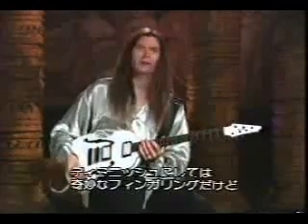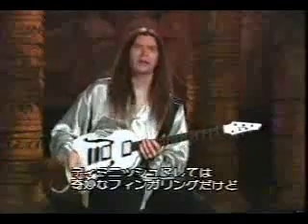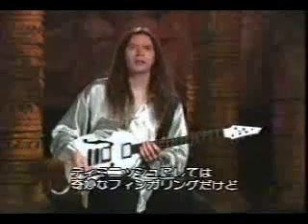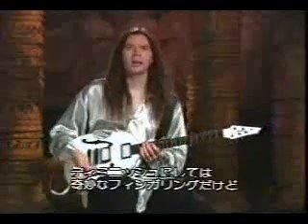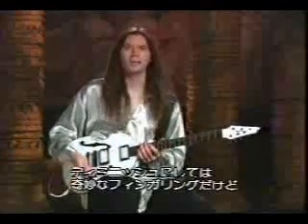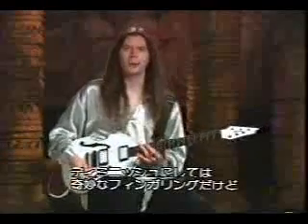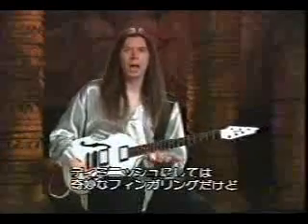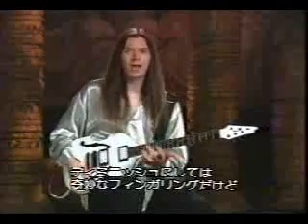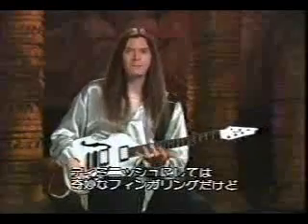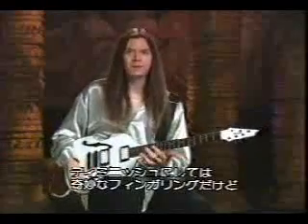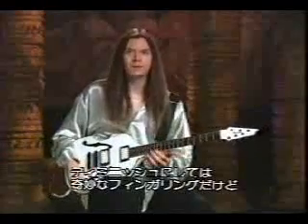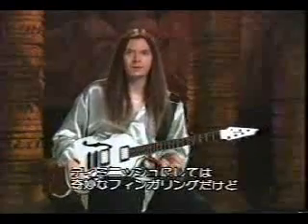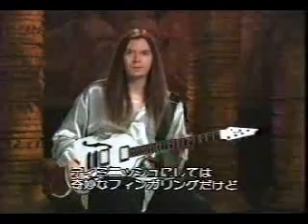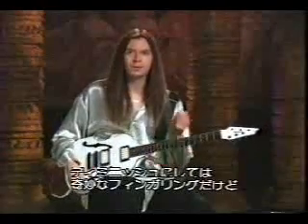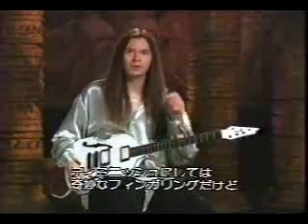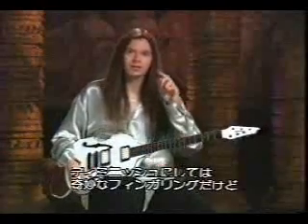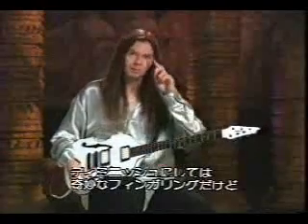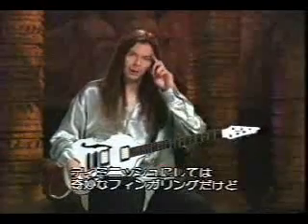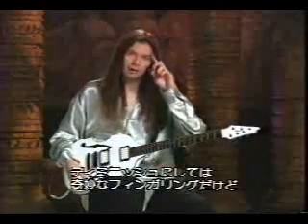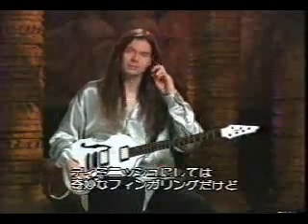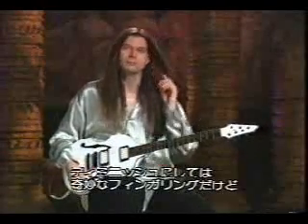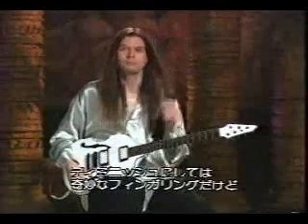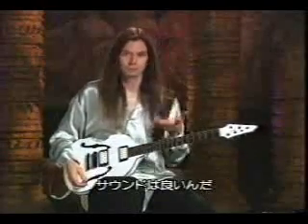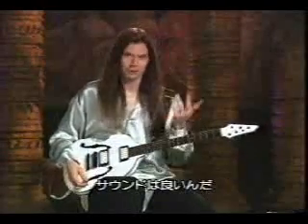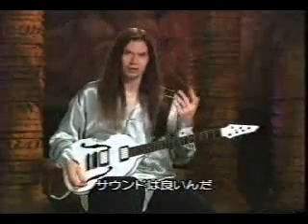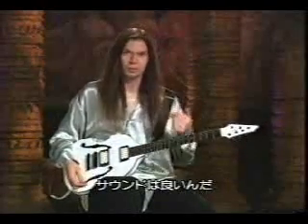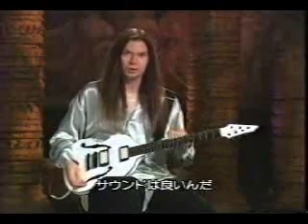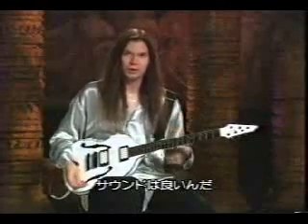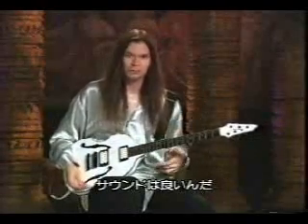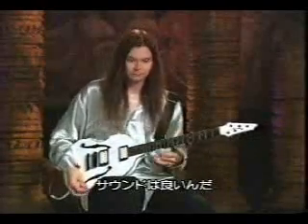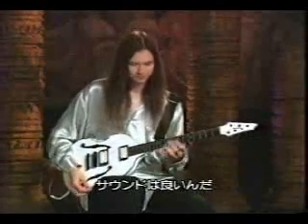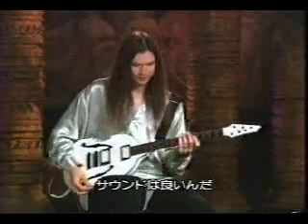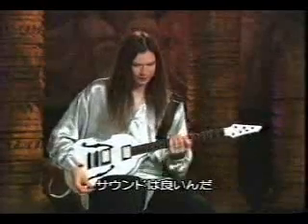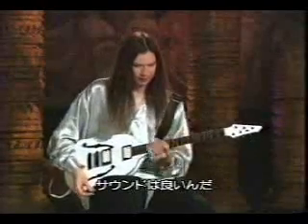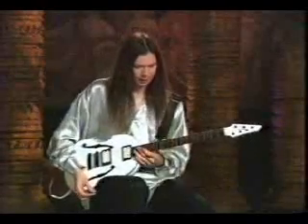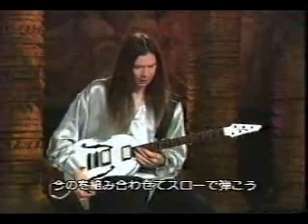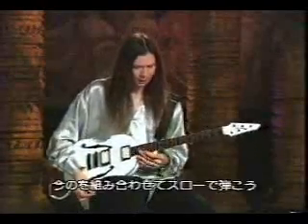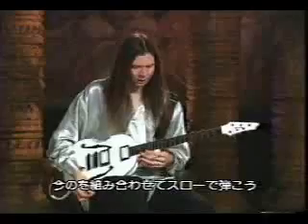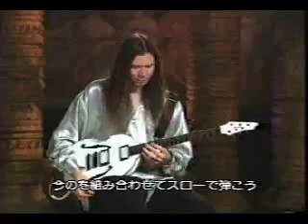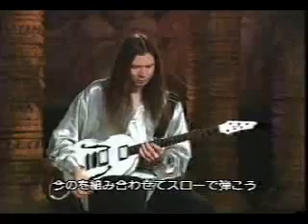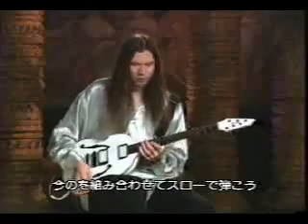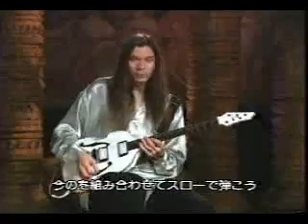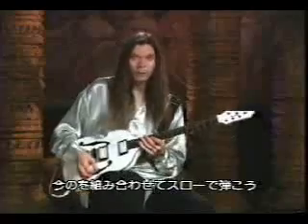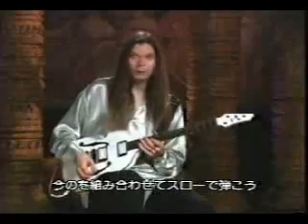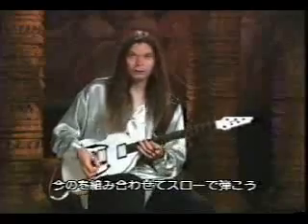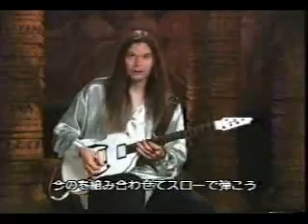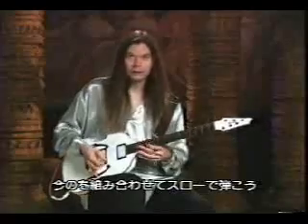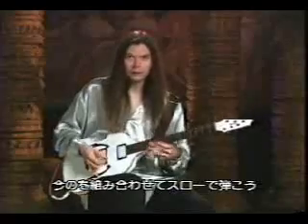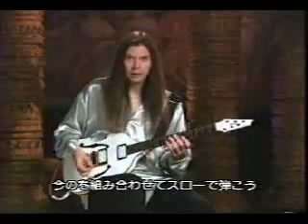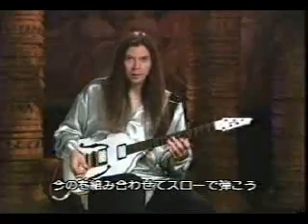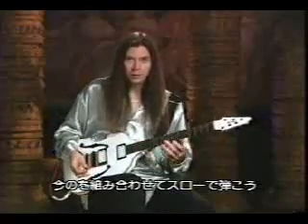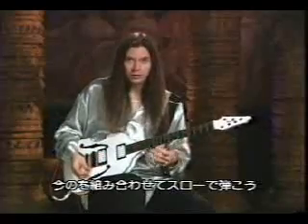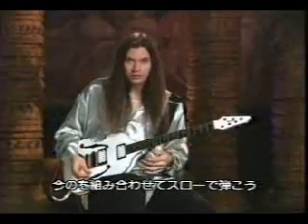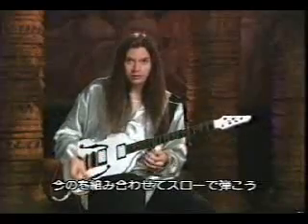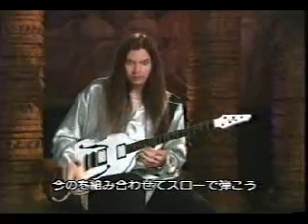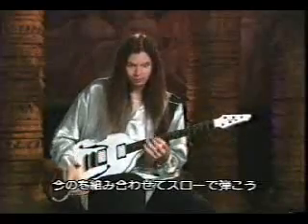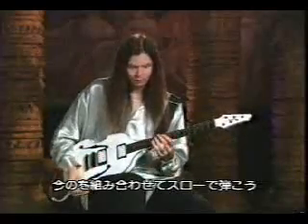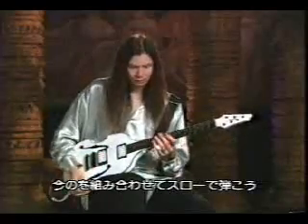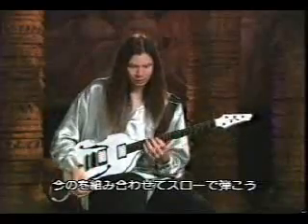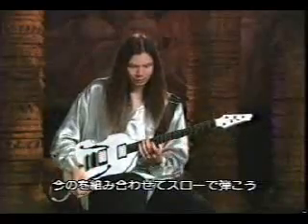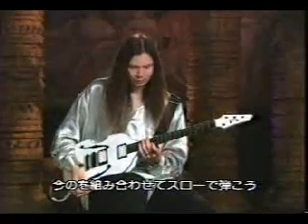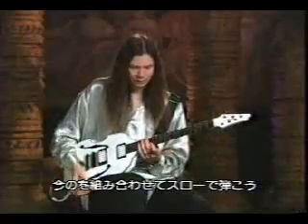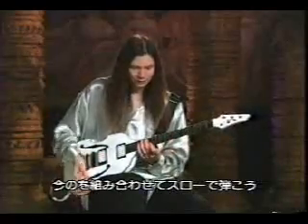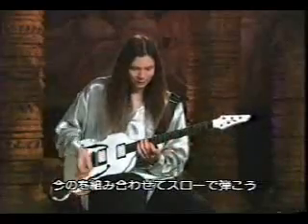Again, kind of an odd fingering for diminished, but it sounds pretty good. Let me do that whole thing a little slow so you can hear it together.